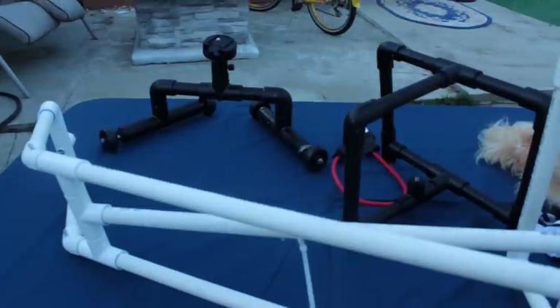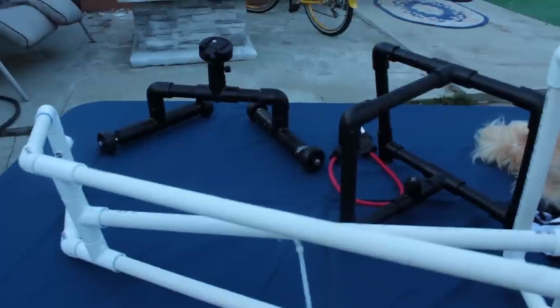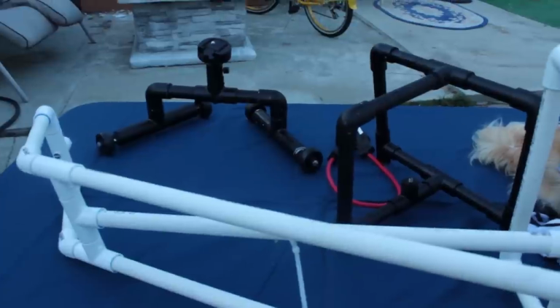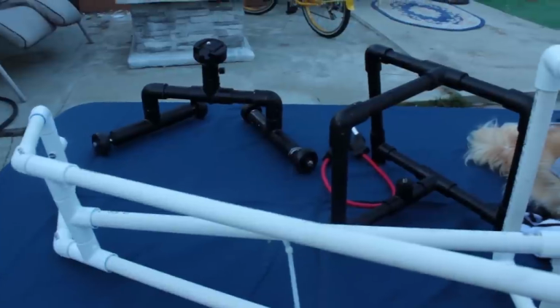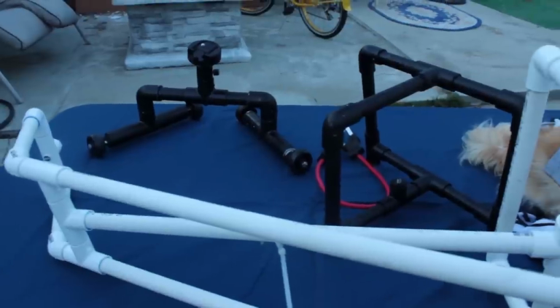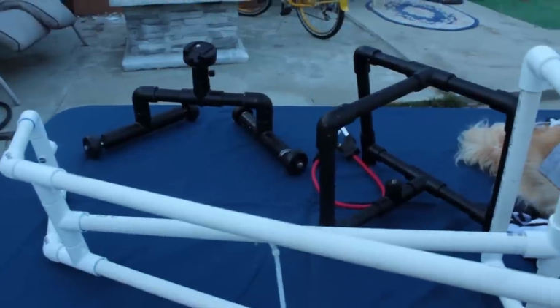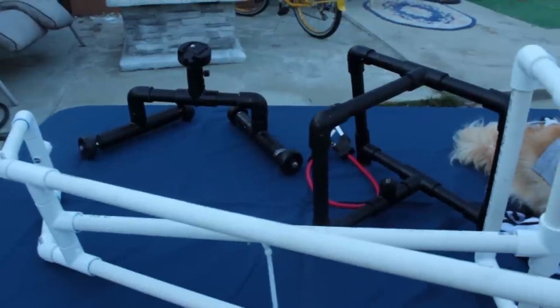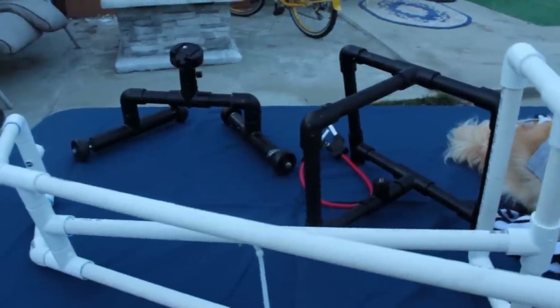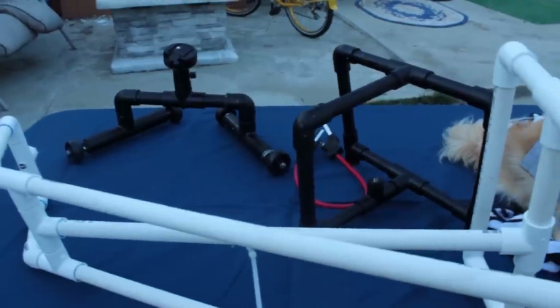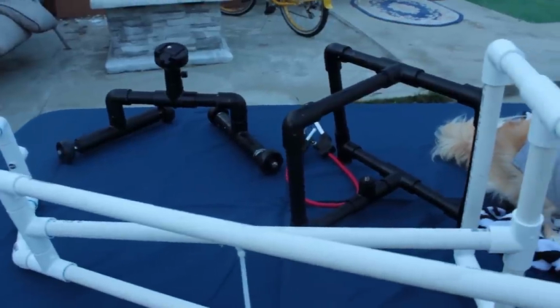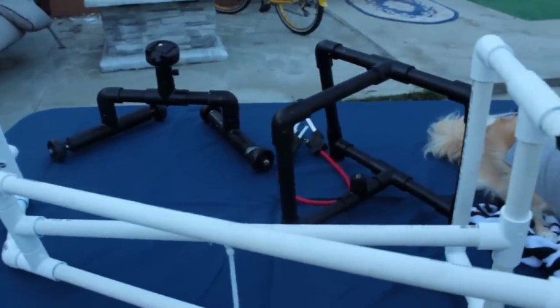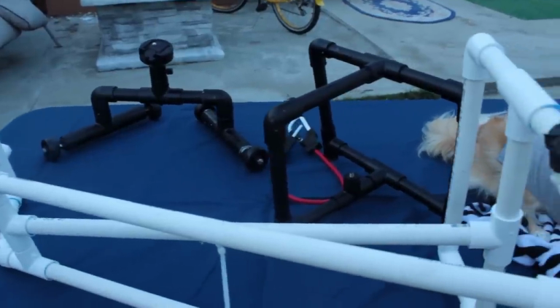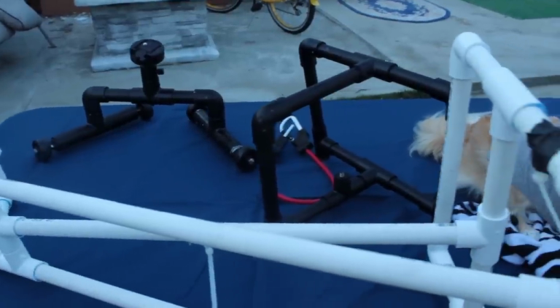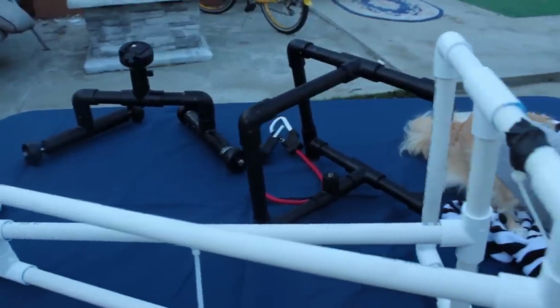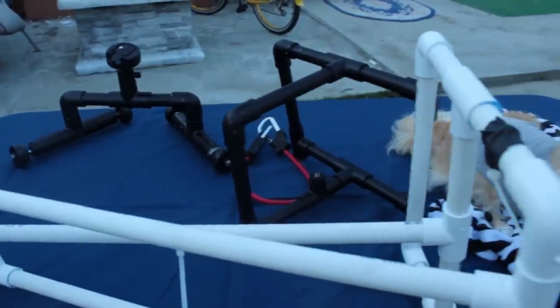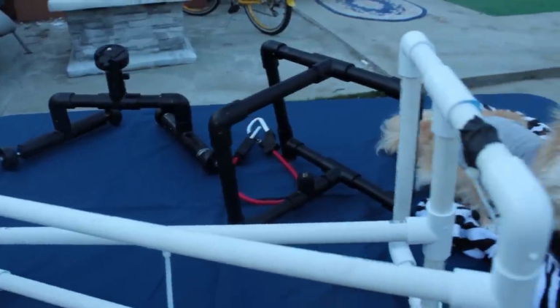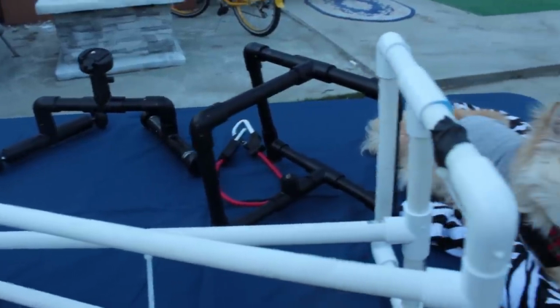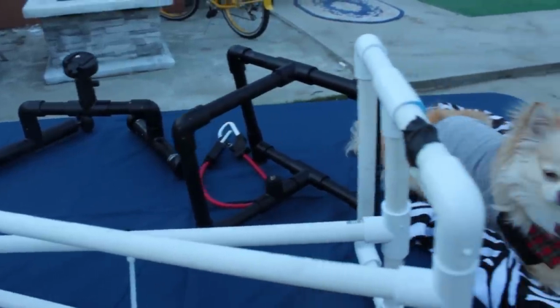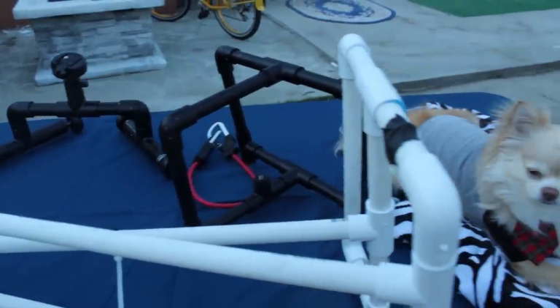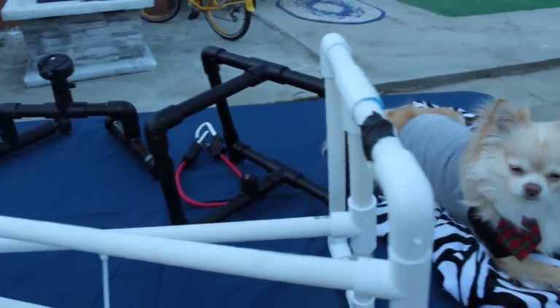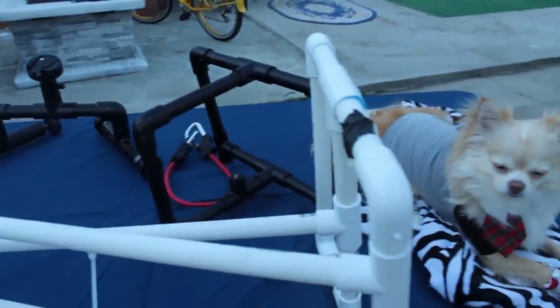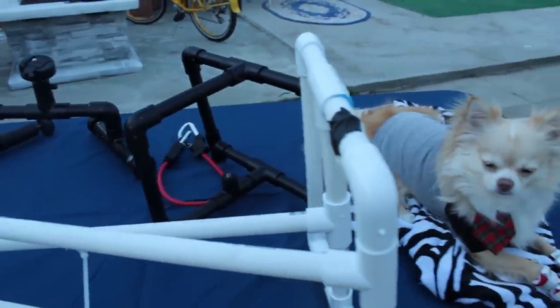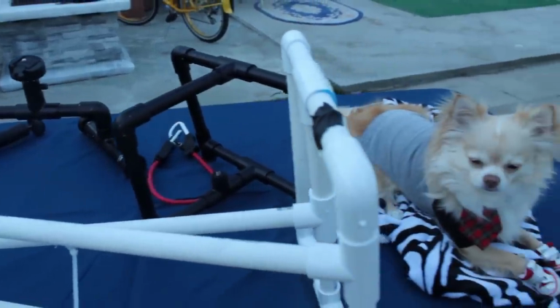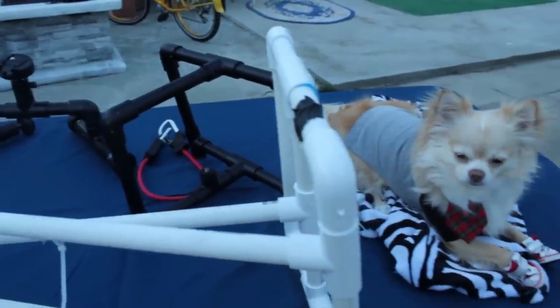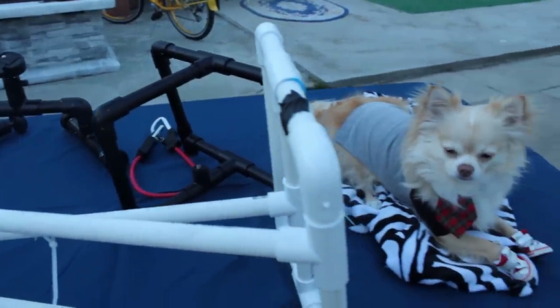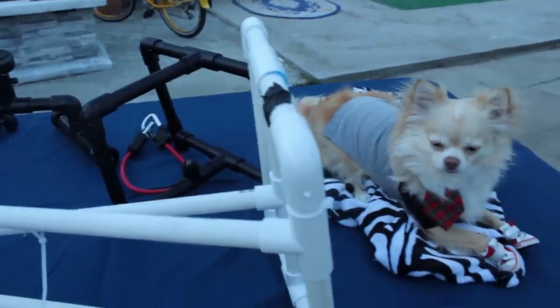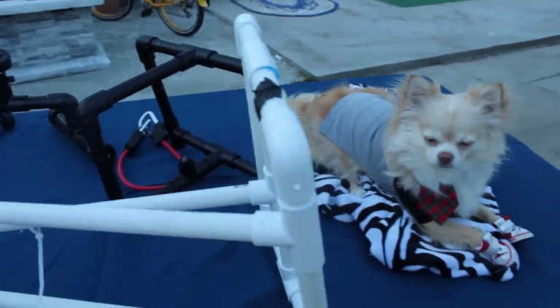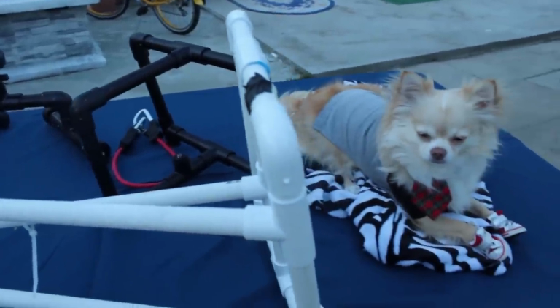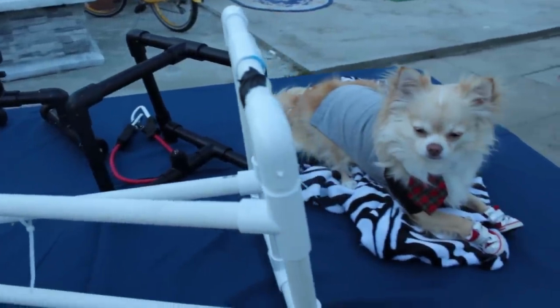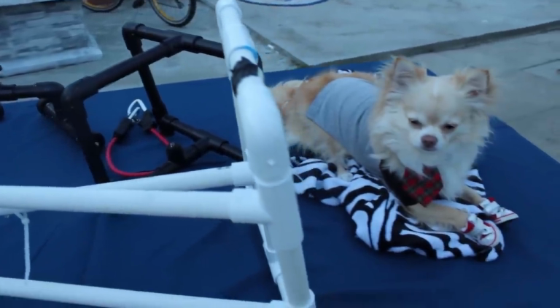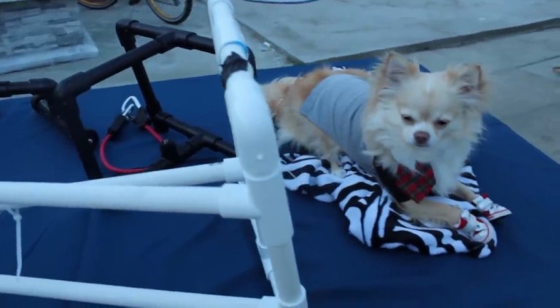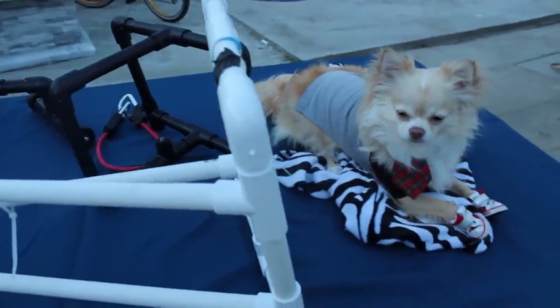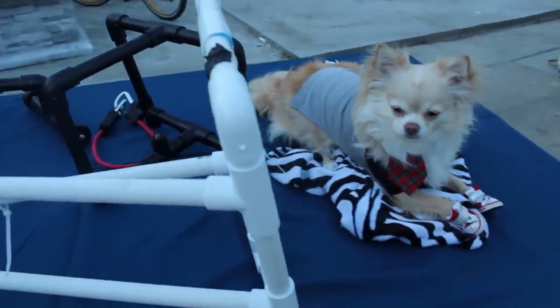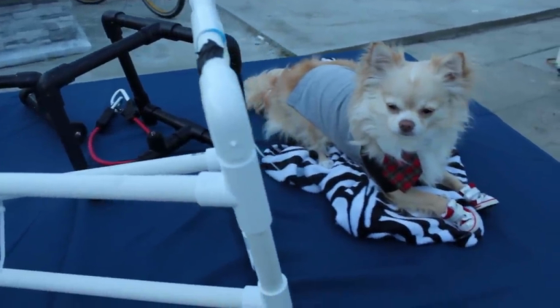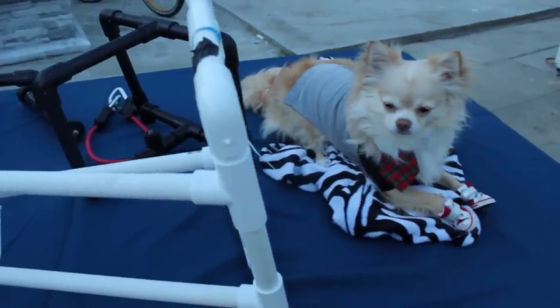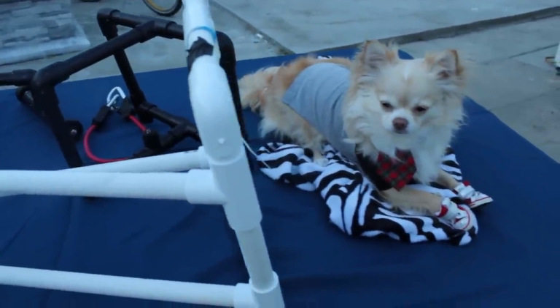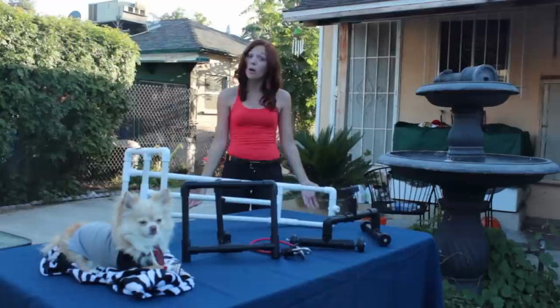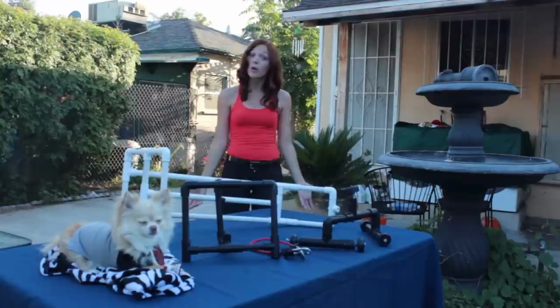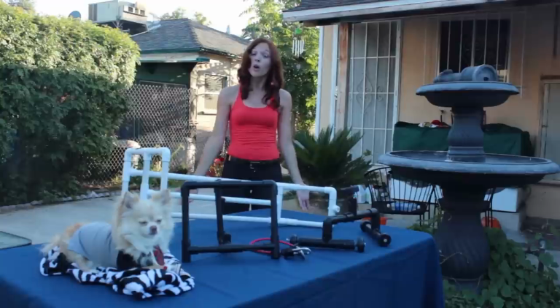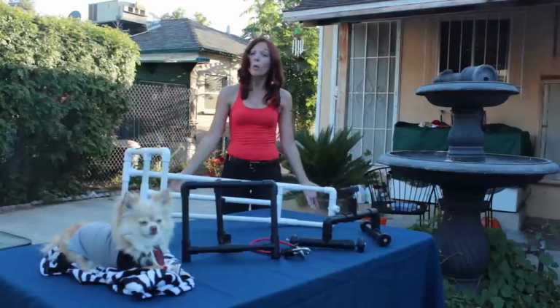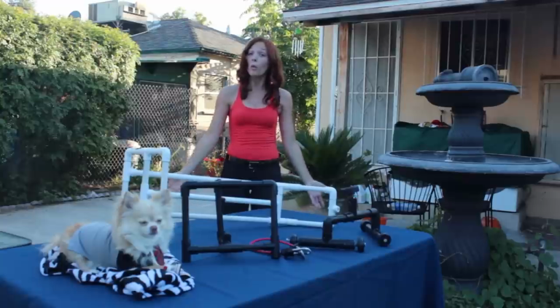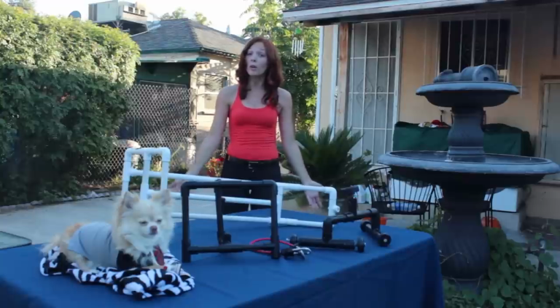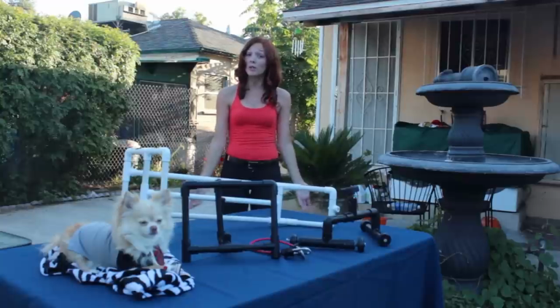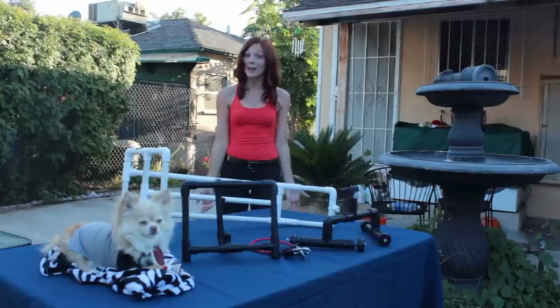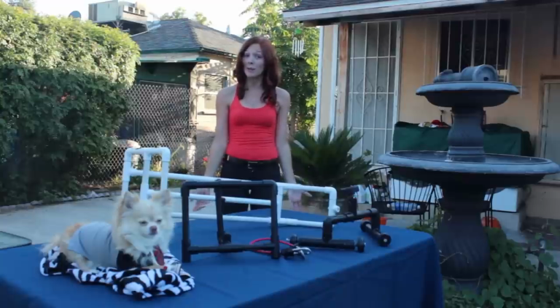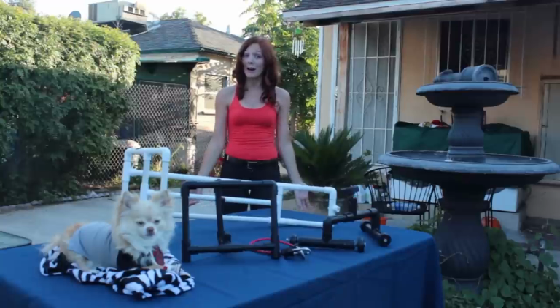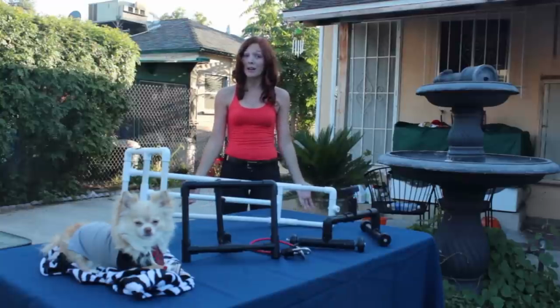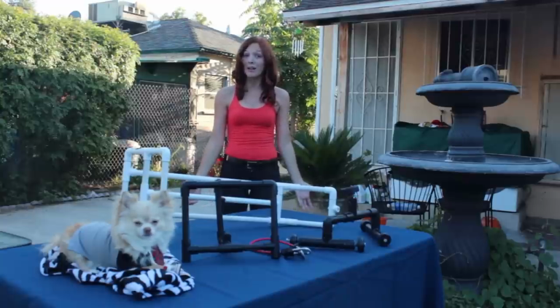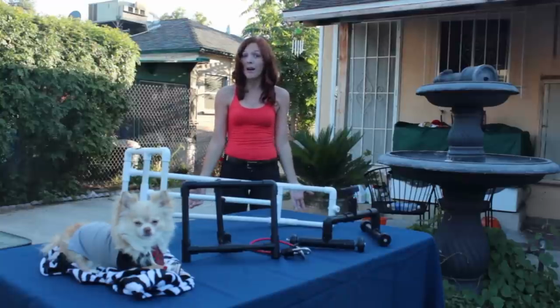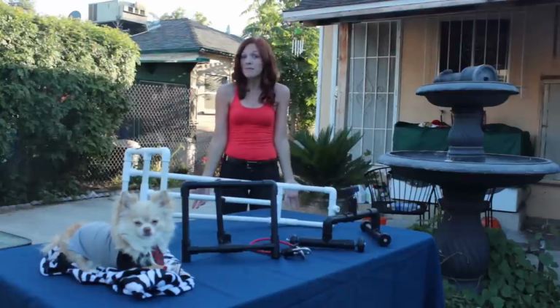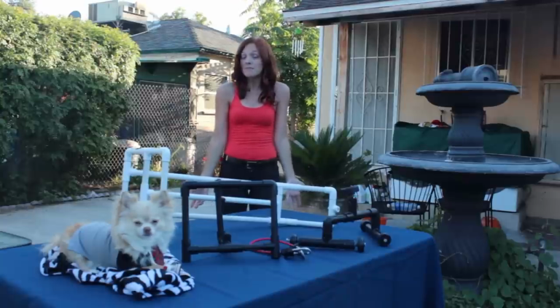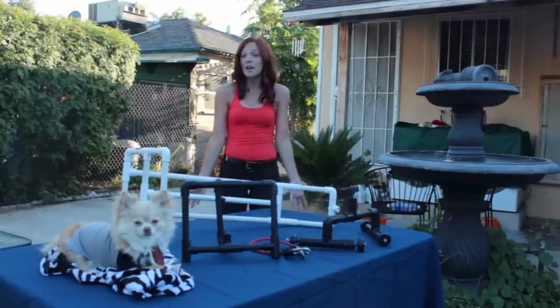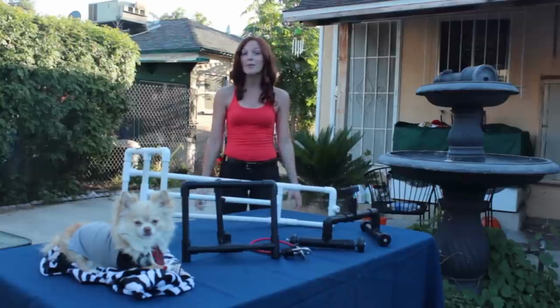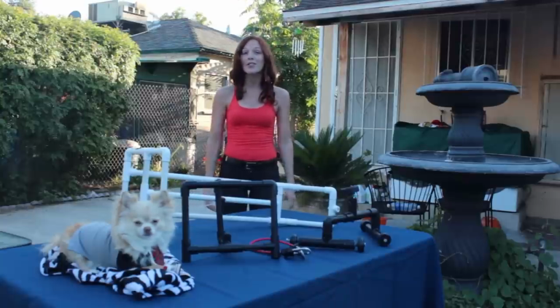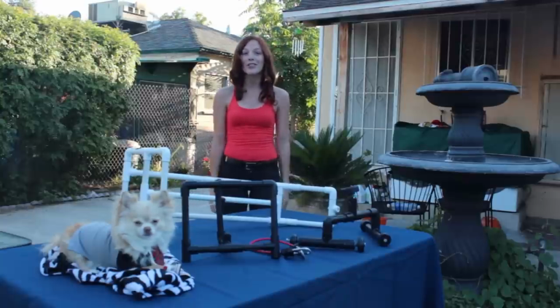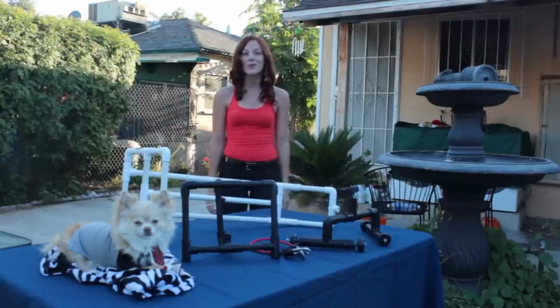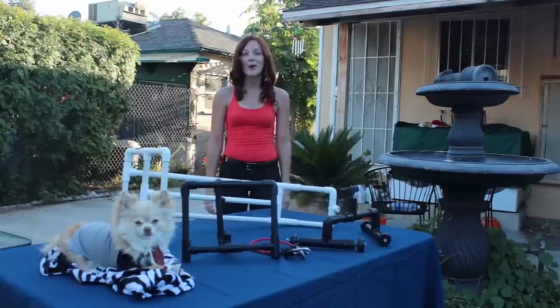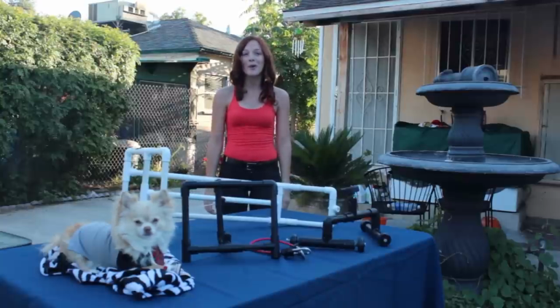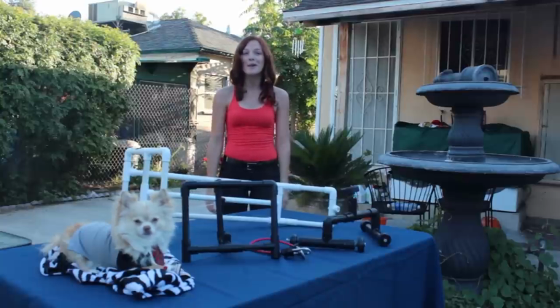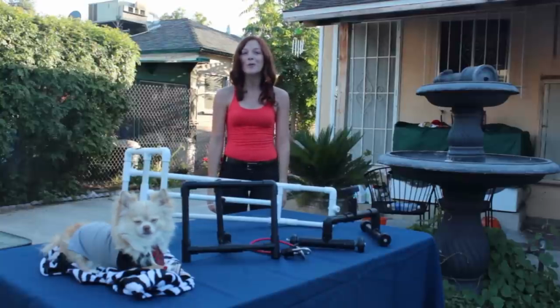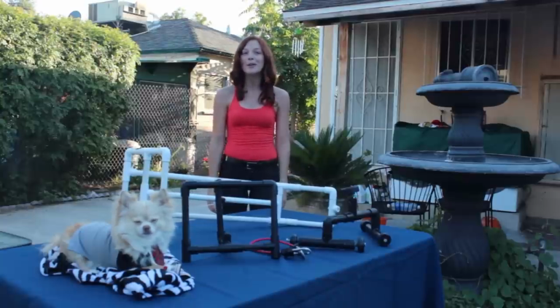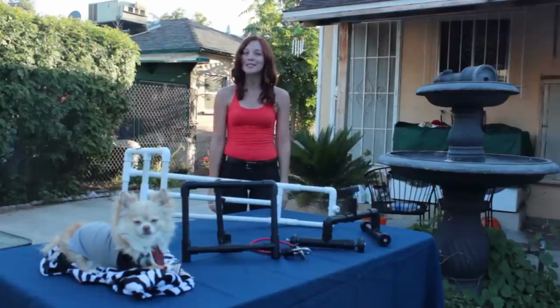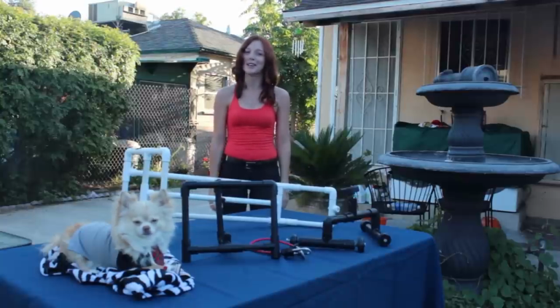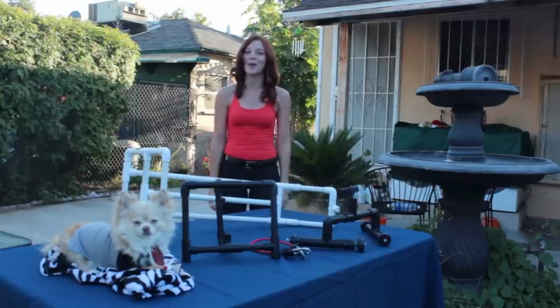I put together some sample footage from each one of these rigs so you can take a look and figure out which one you like better, and maybe you're gonna want to make one yourself.